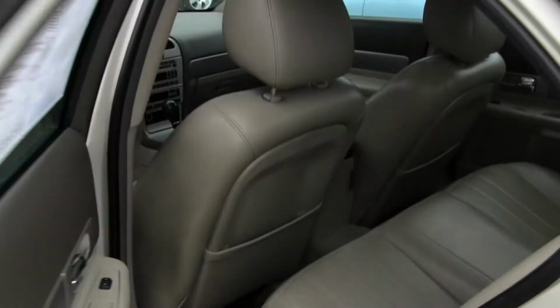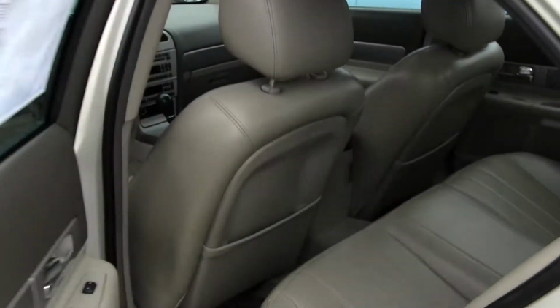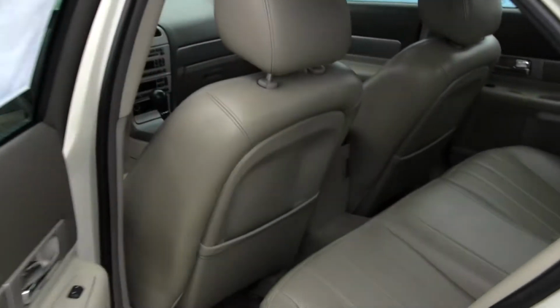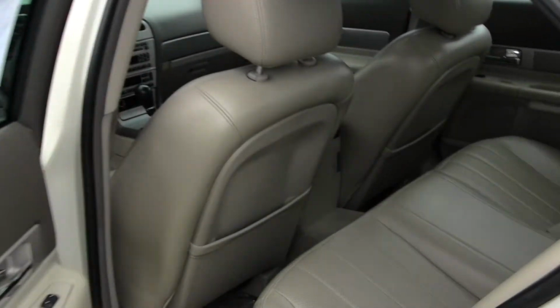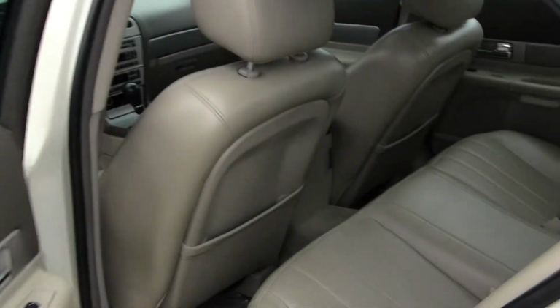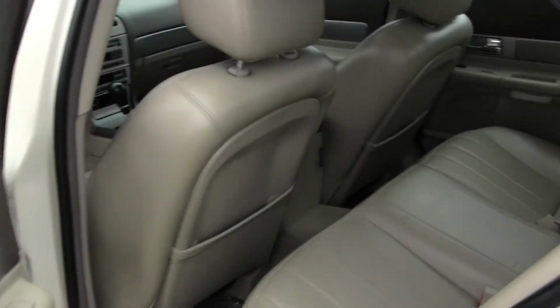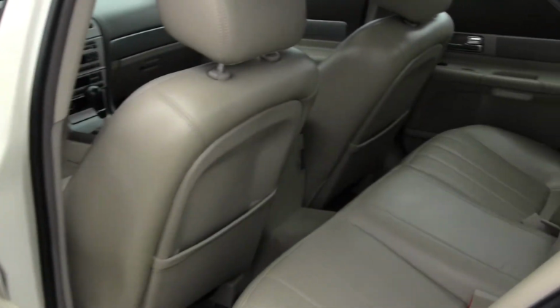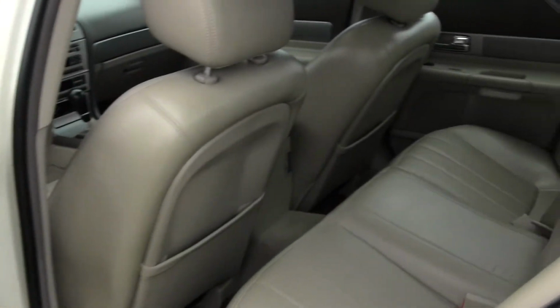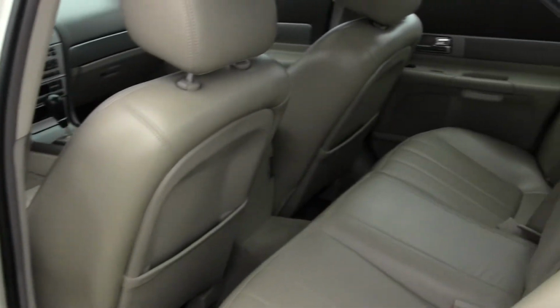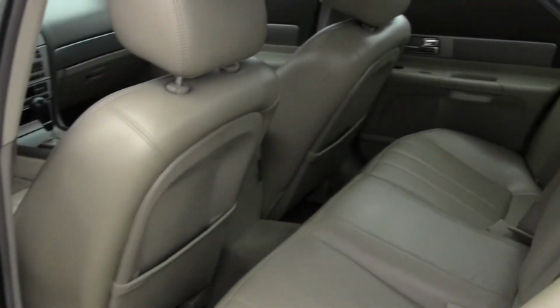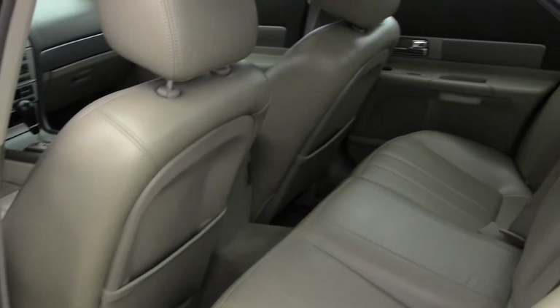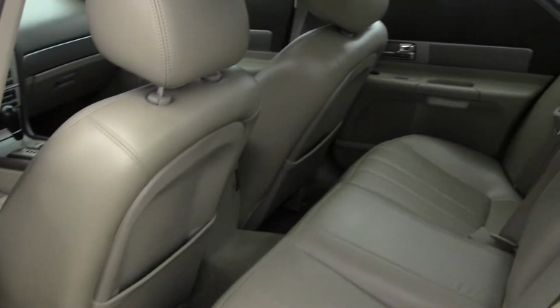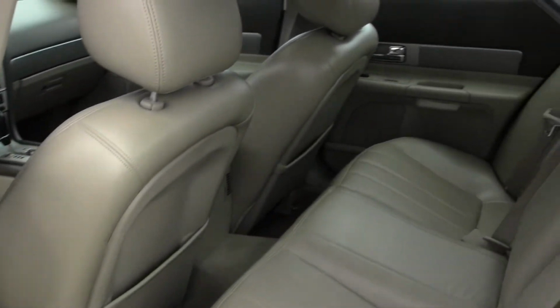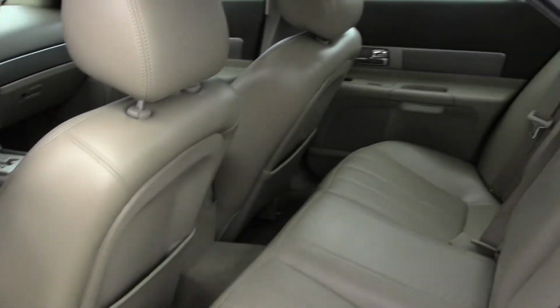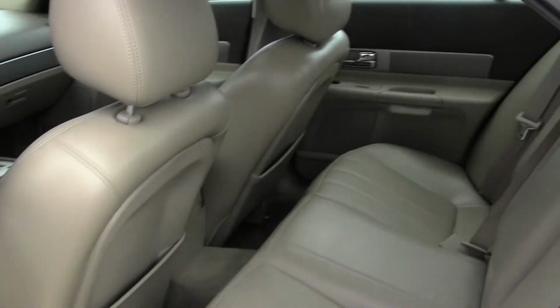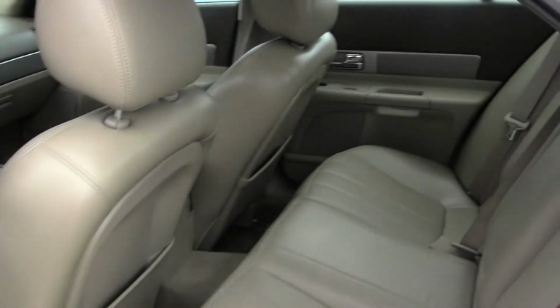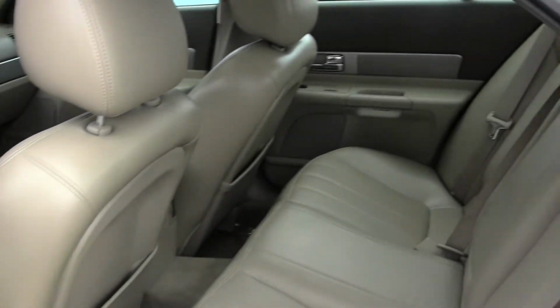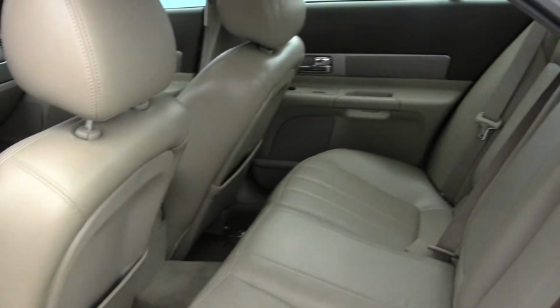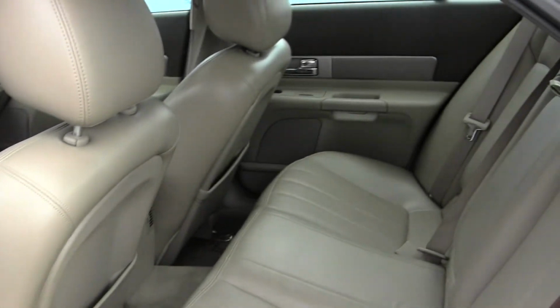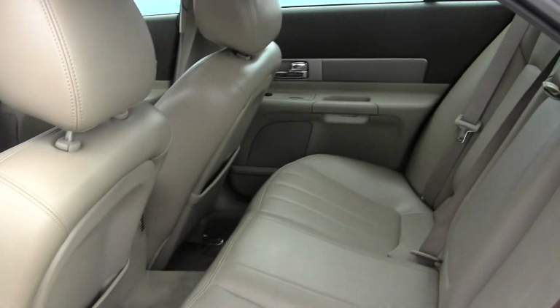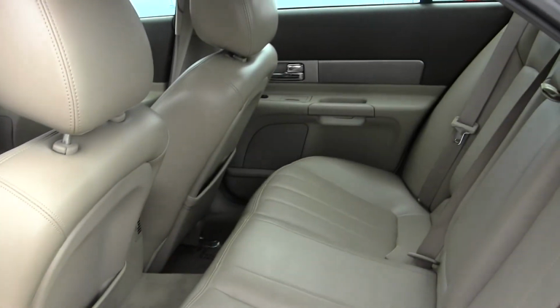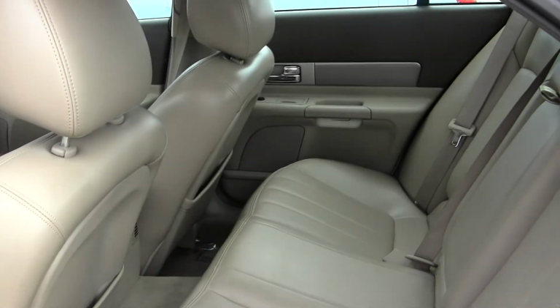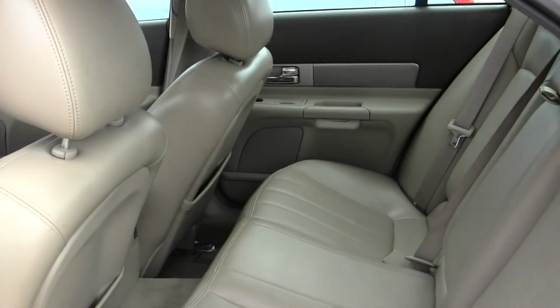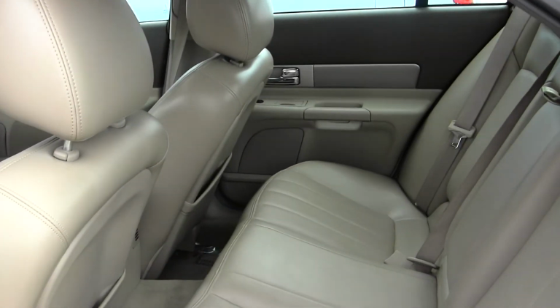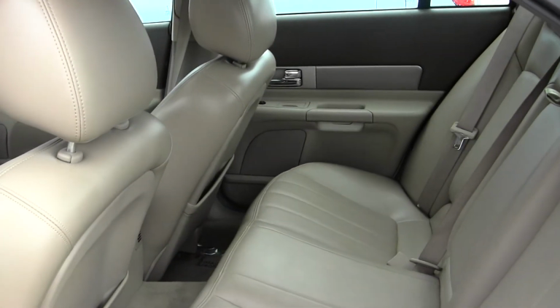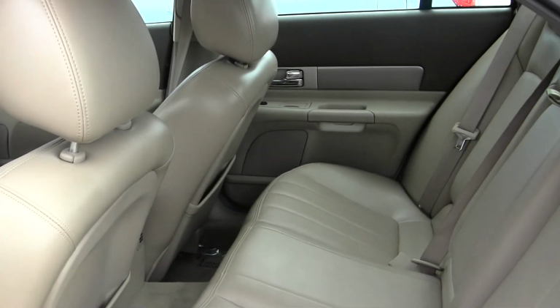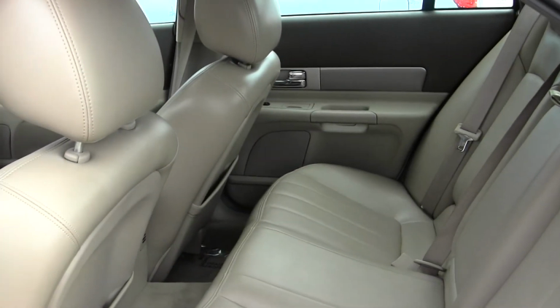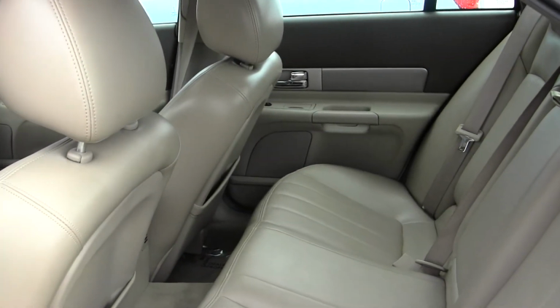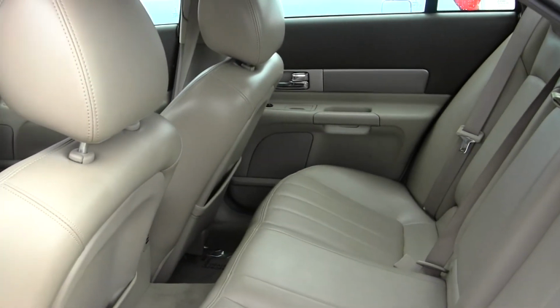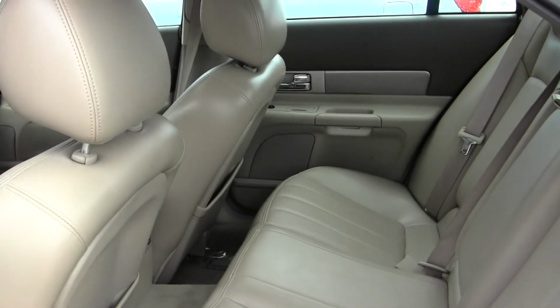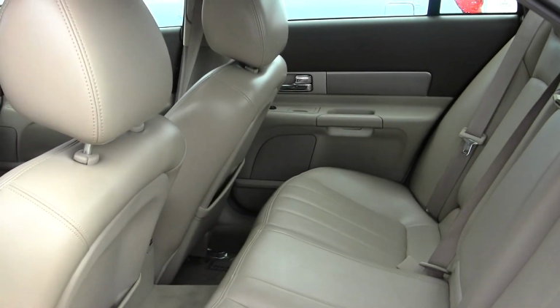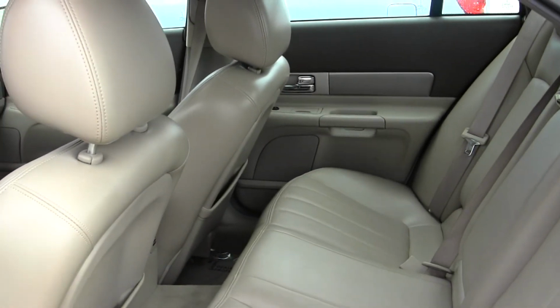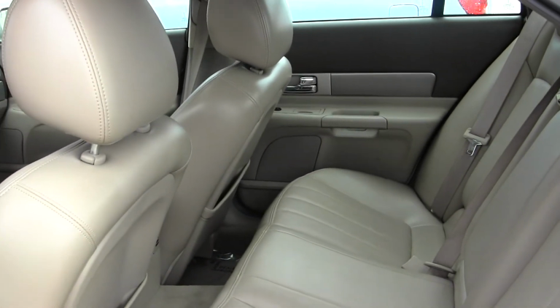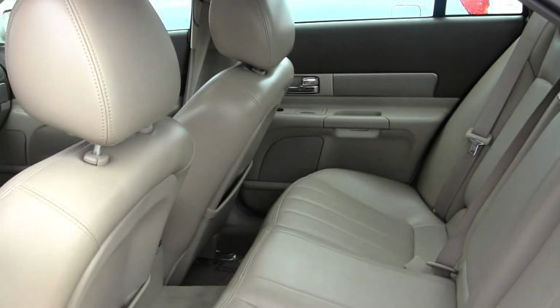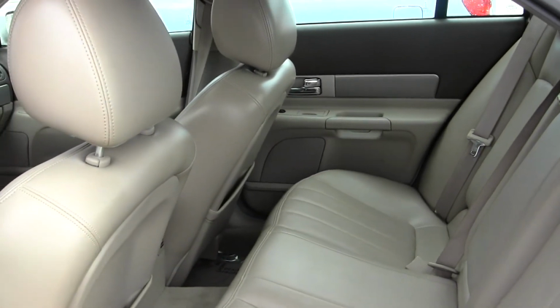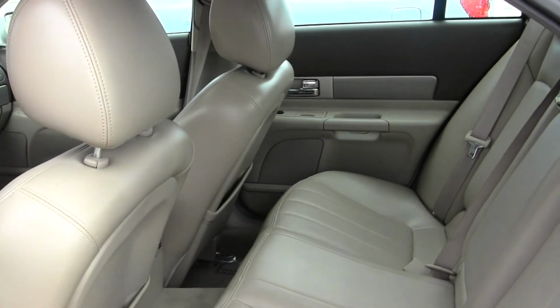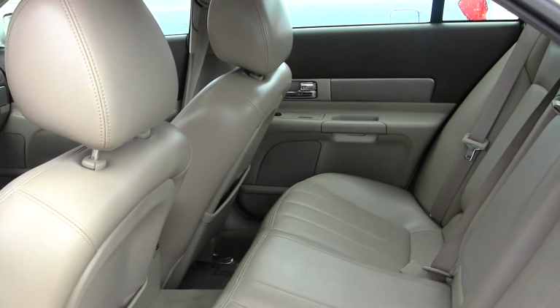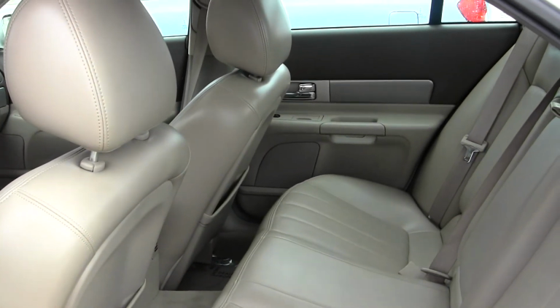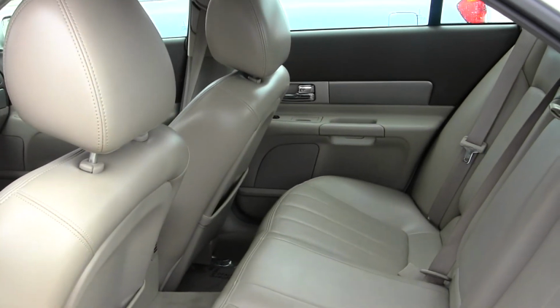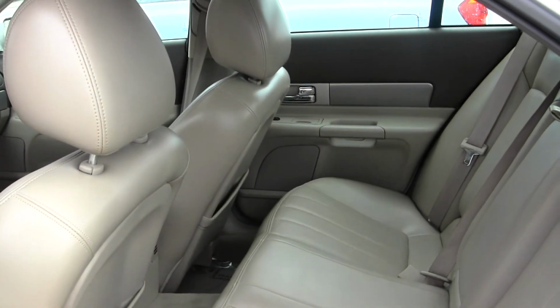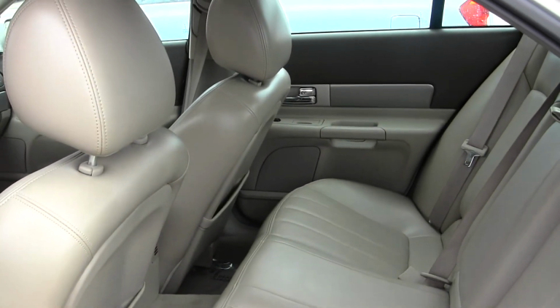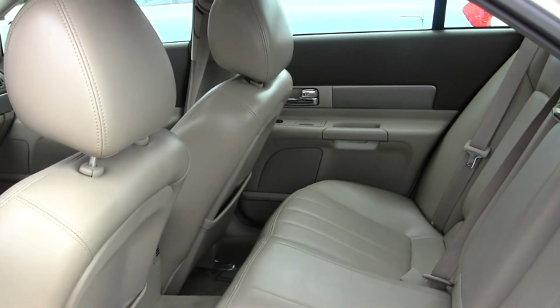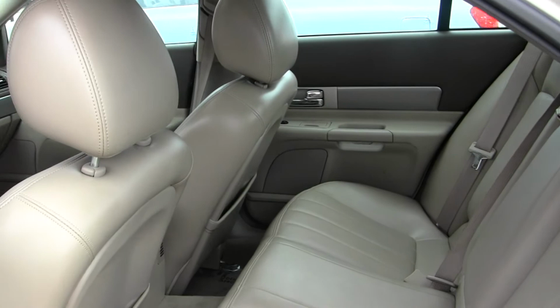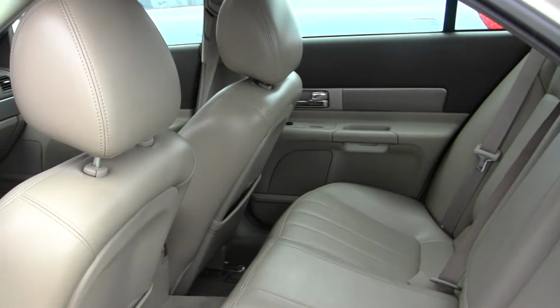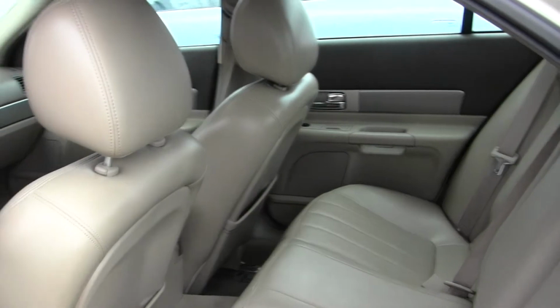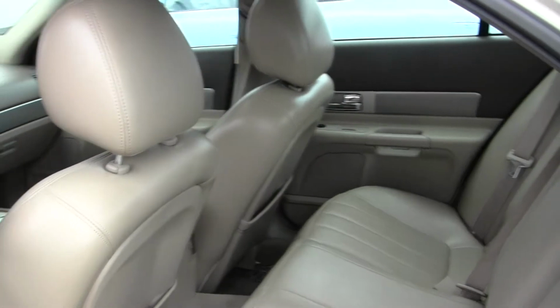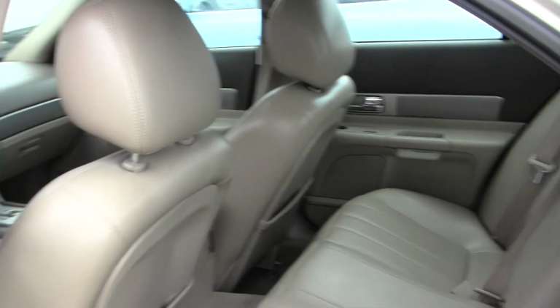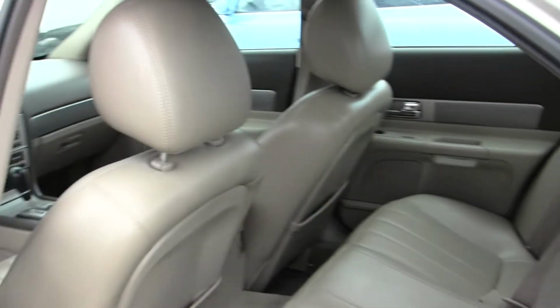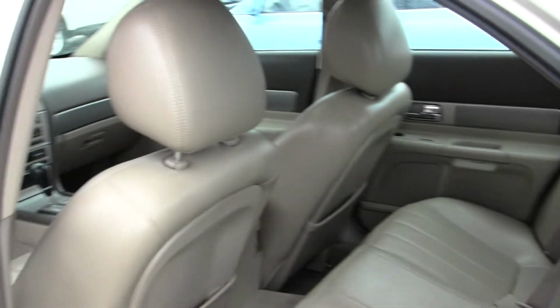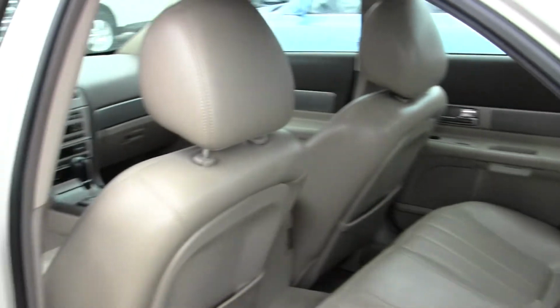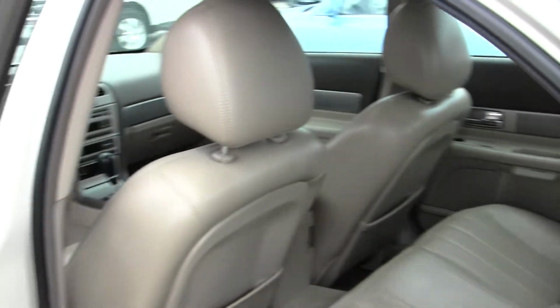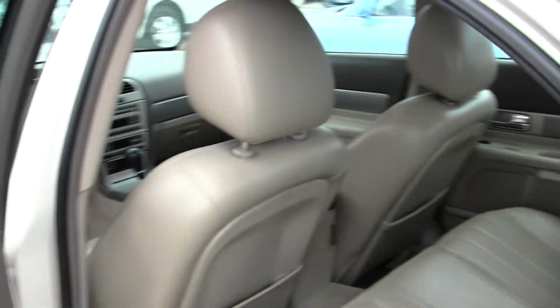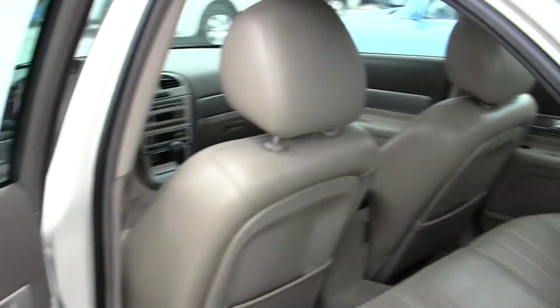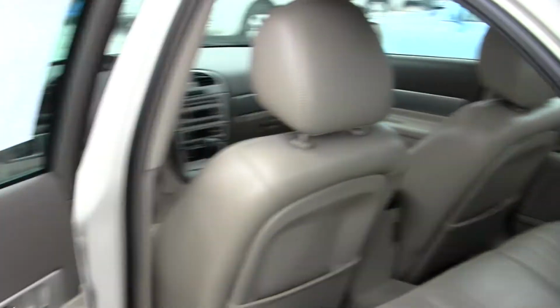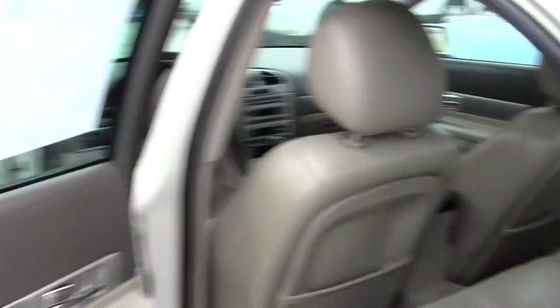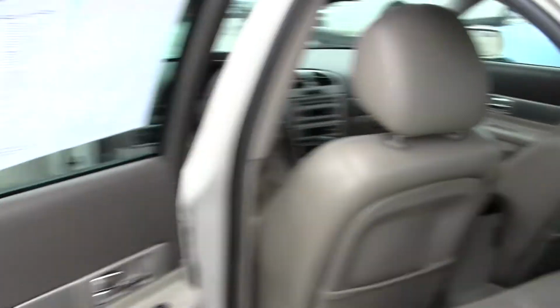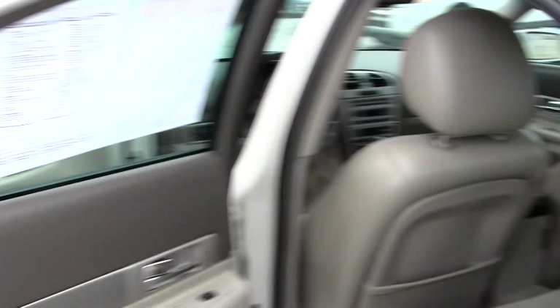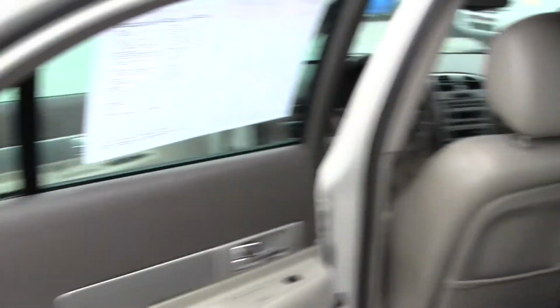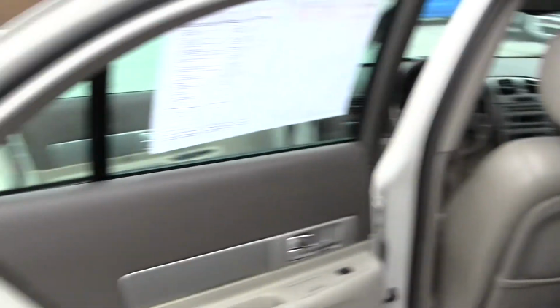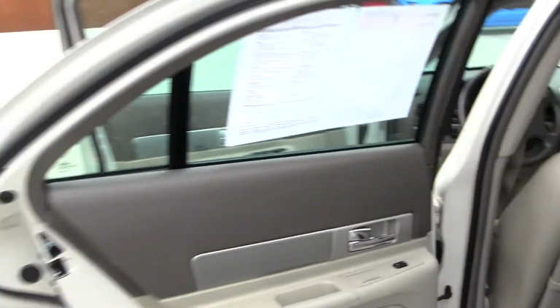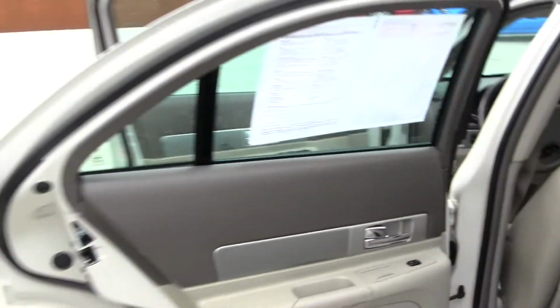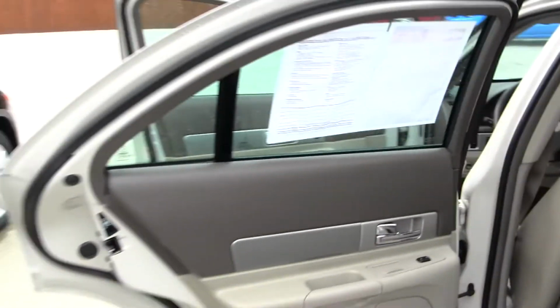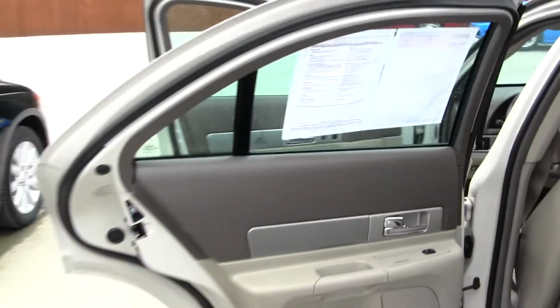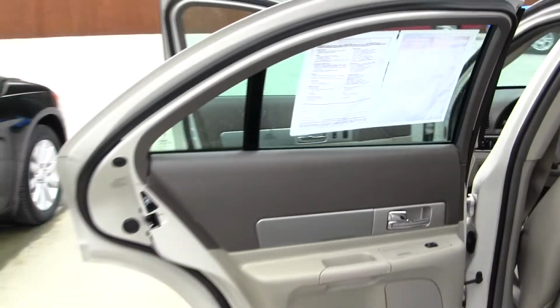The back seat comfortably seats 3 — nice and spacious back there.